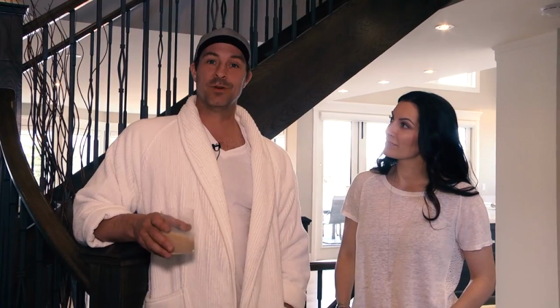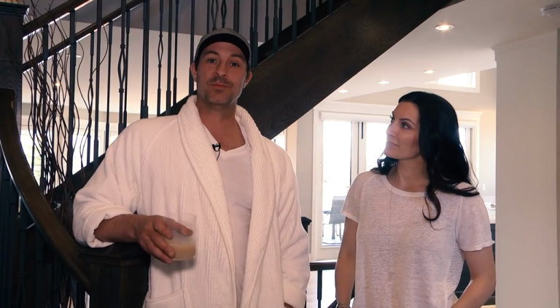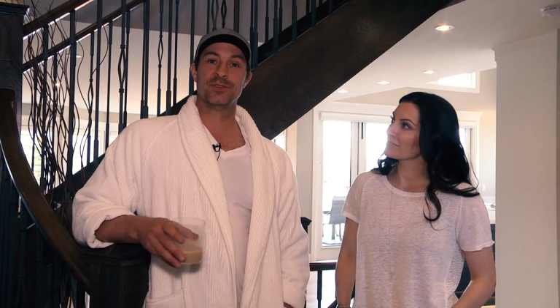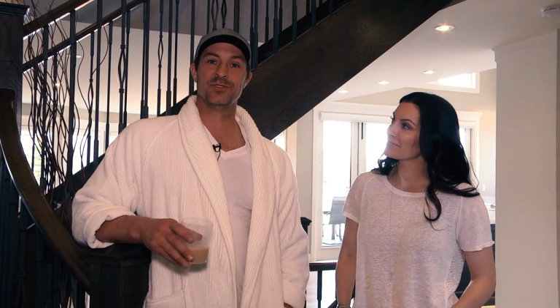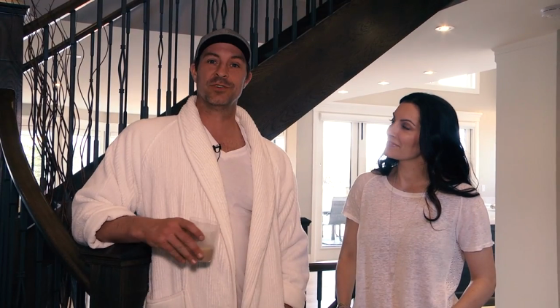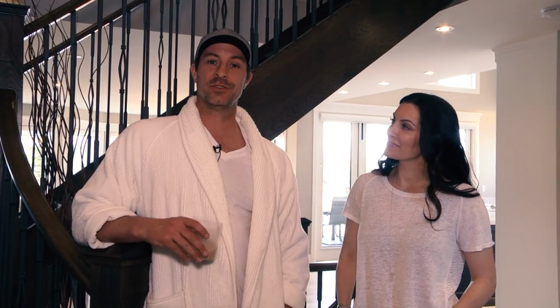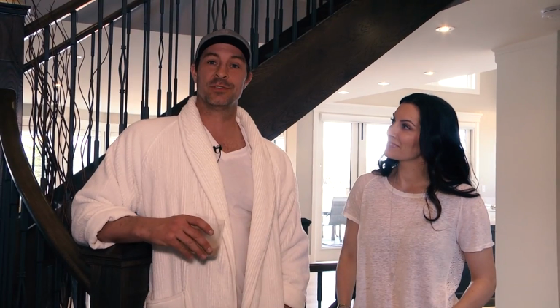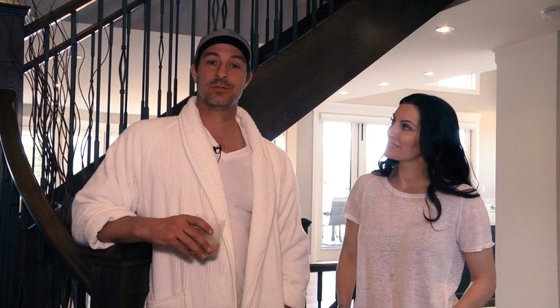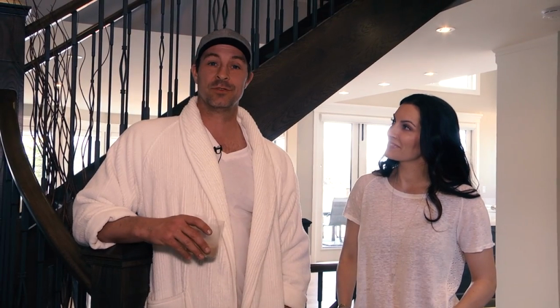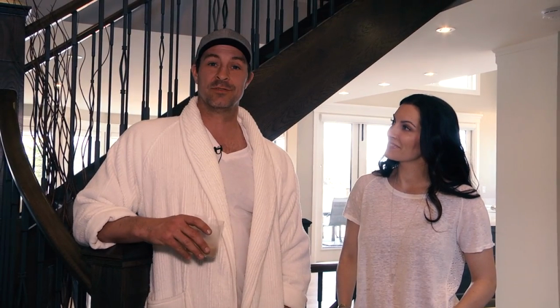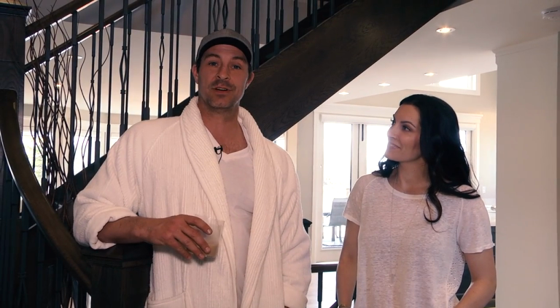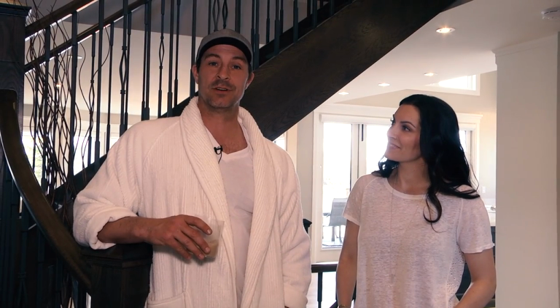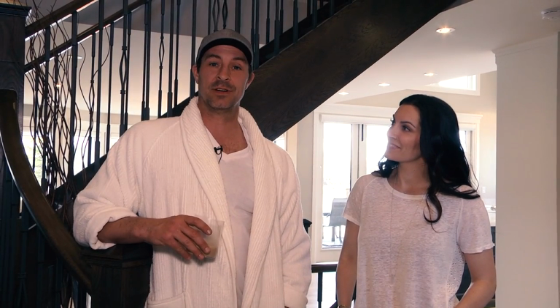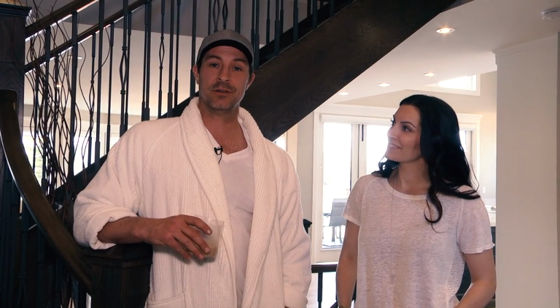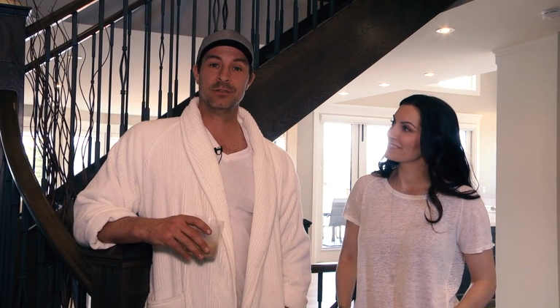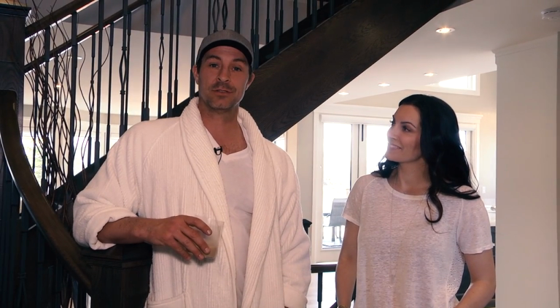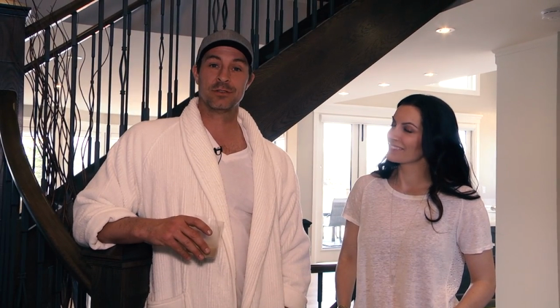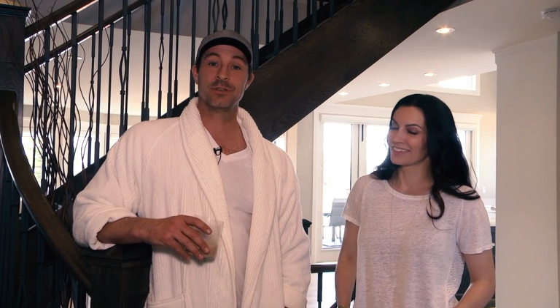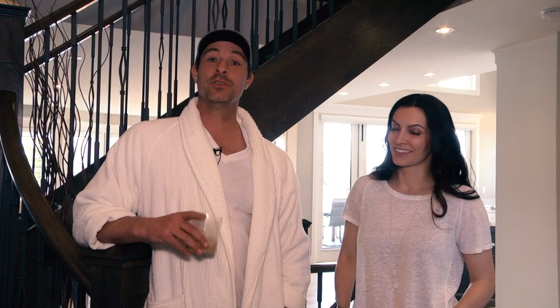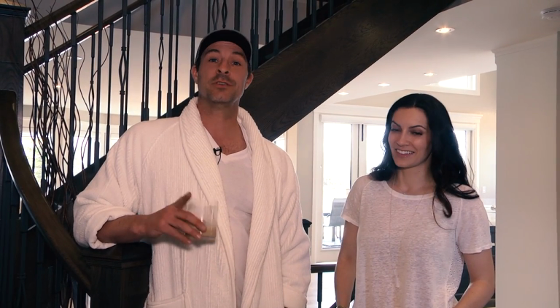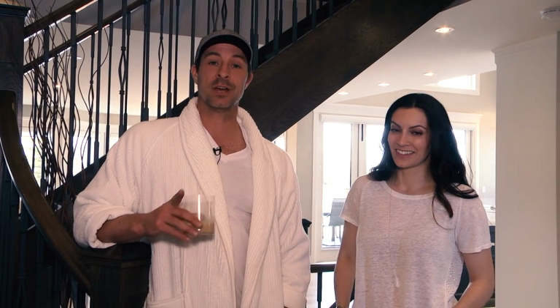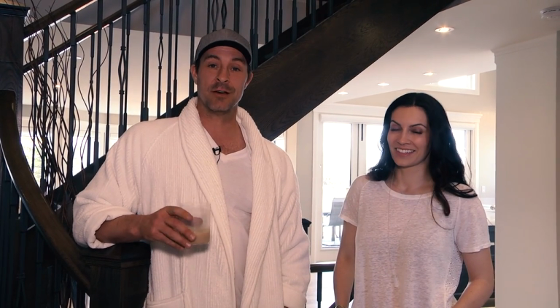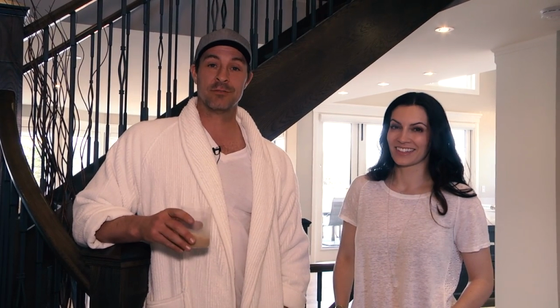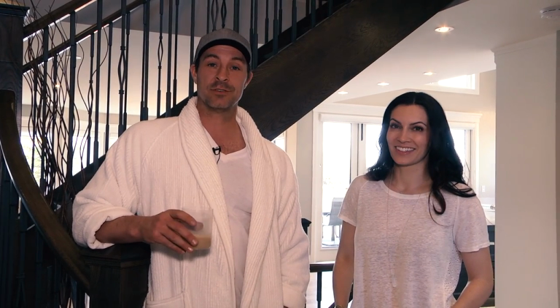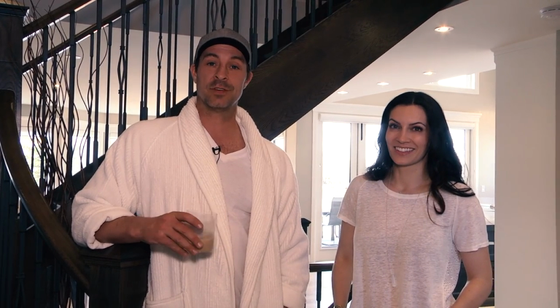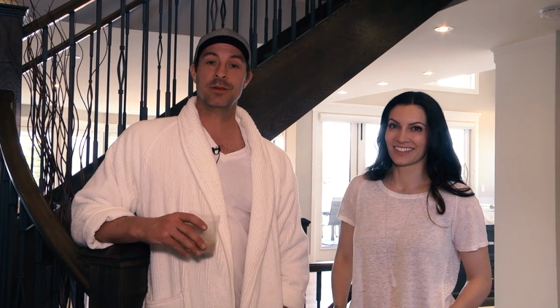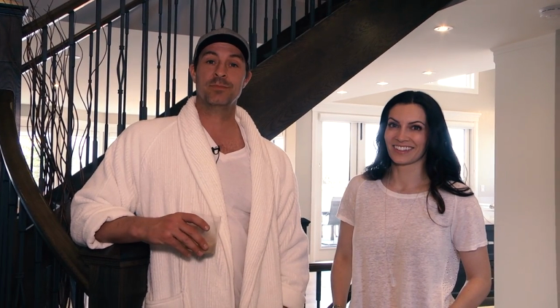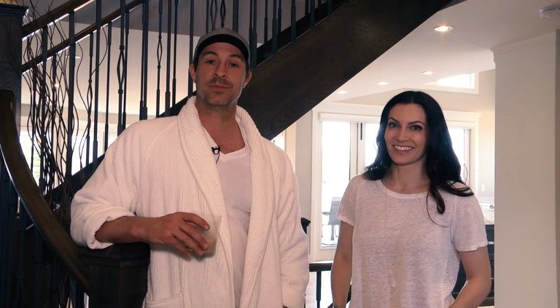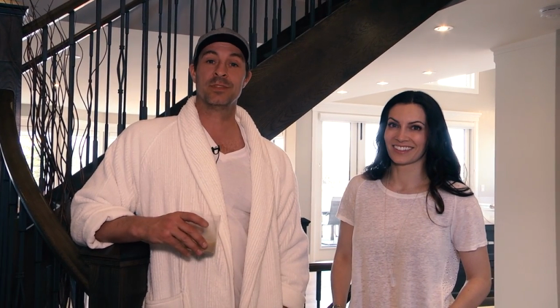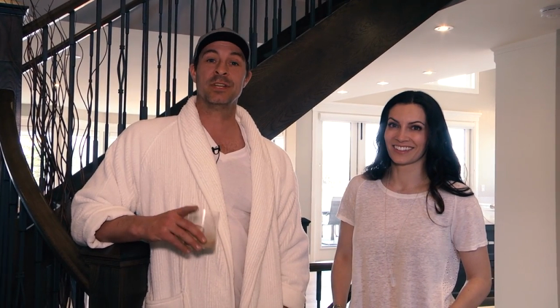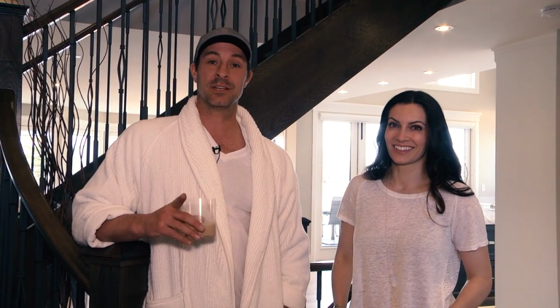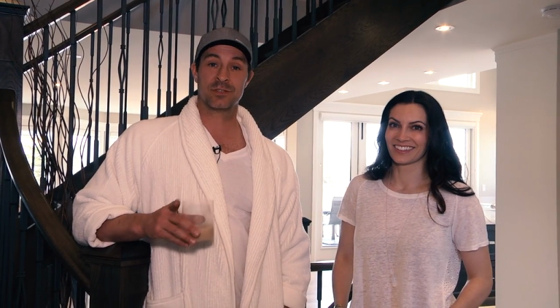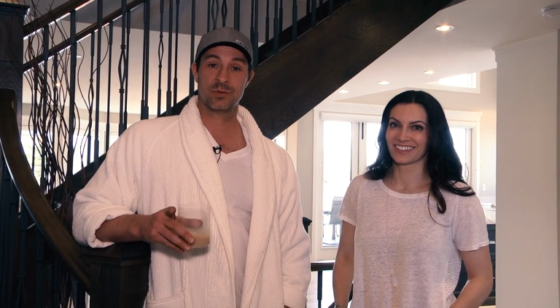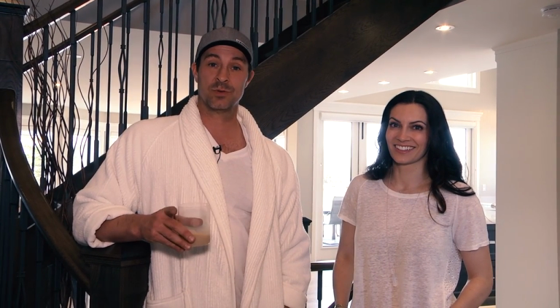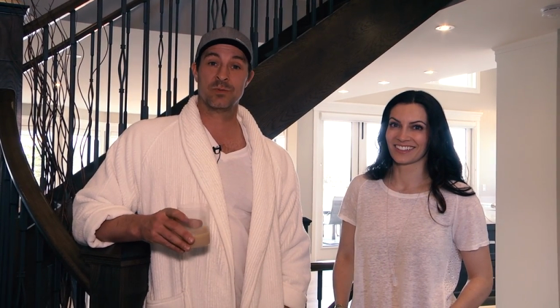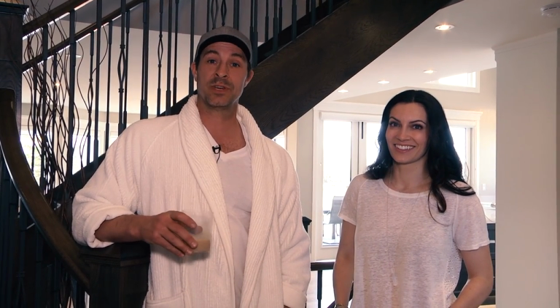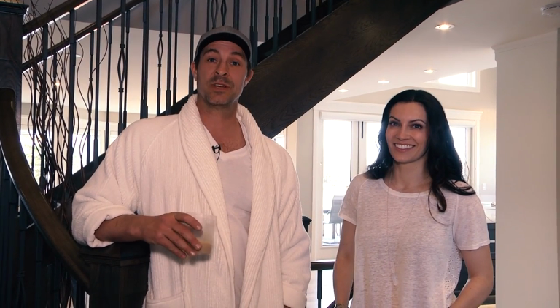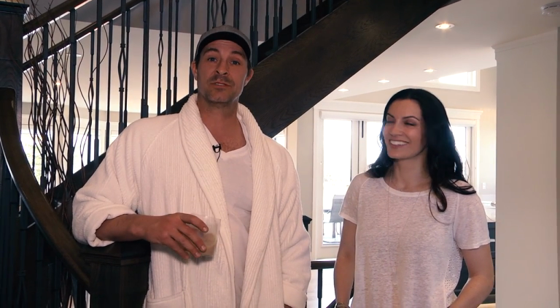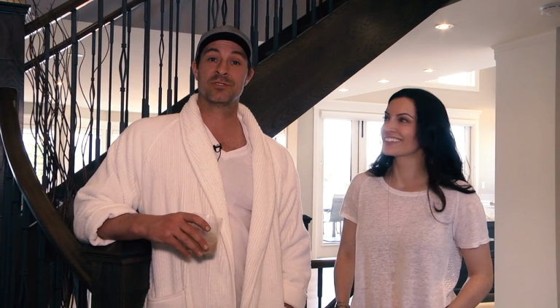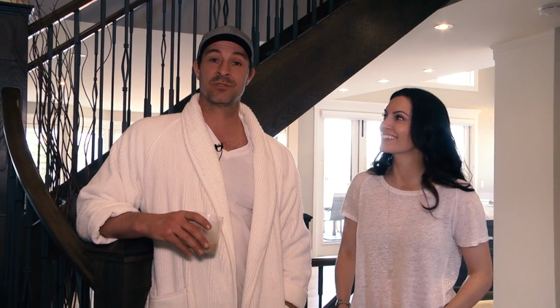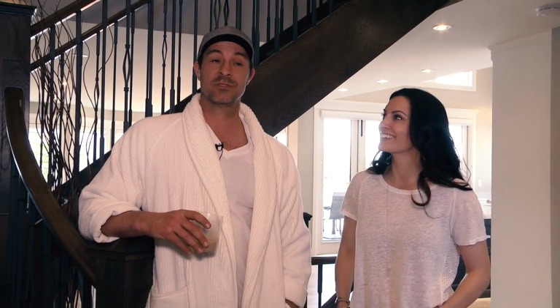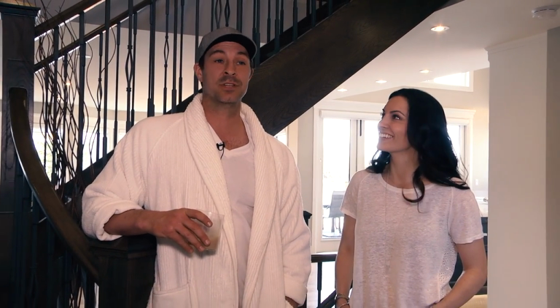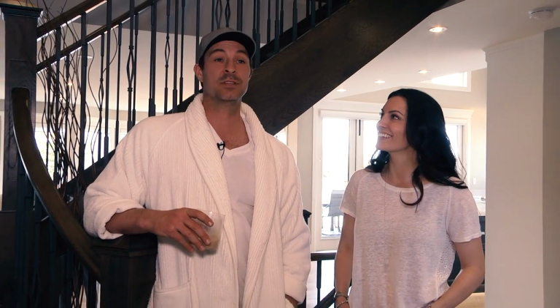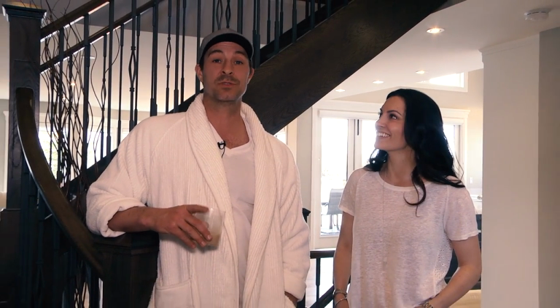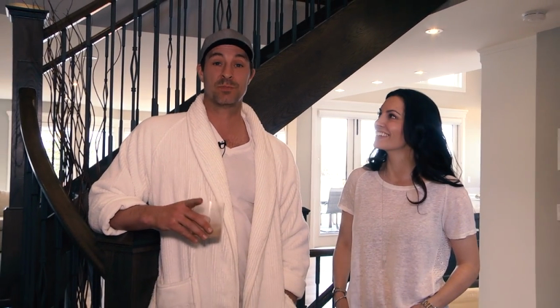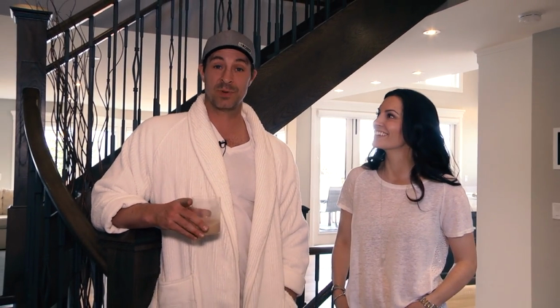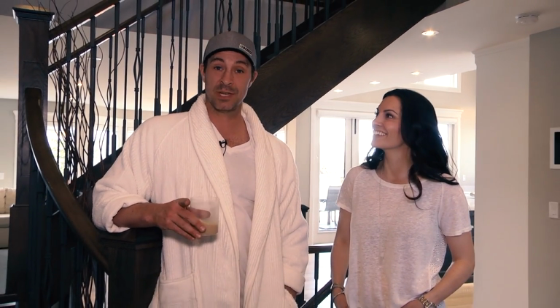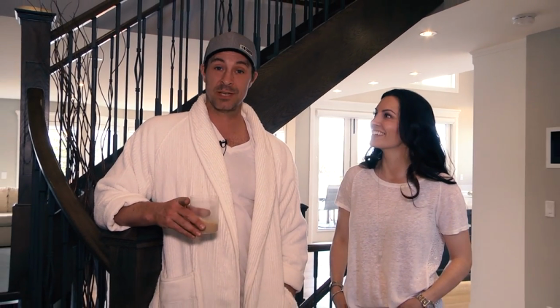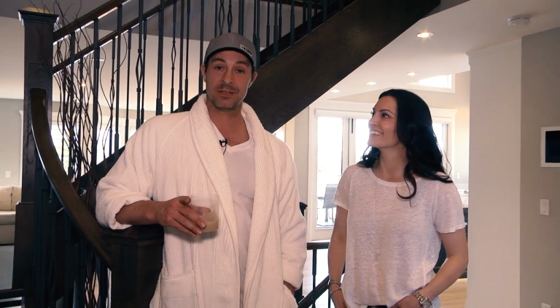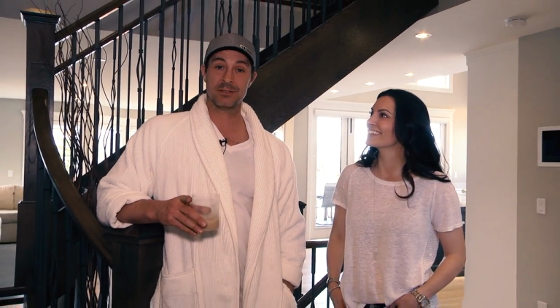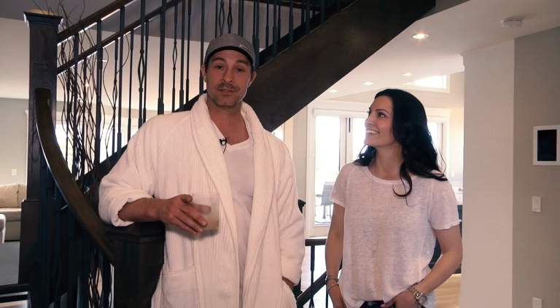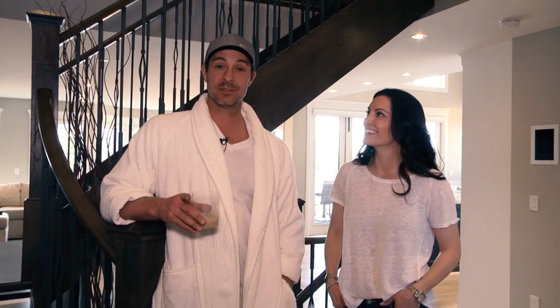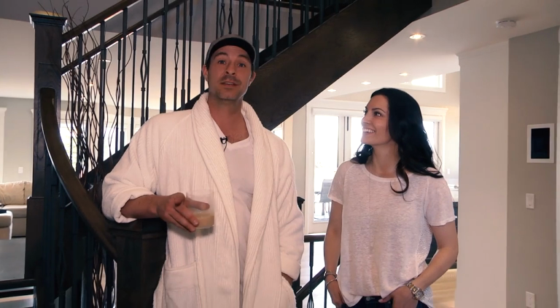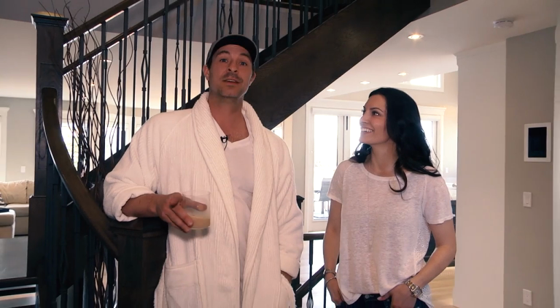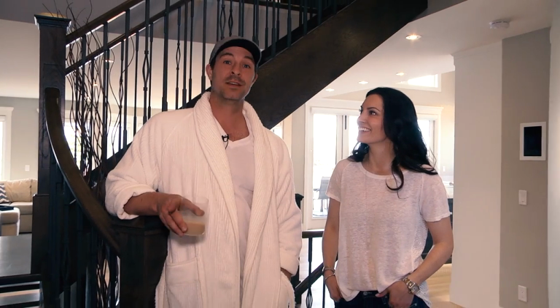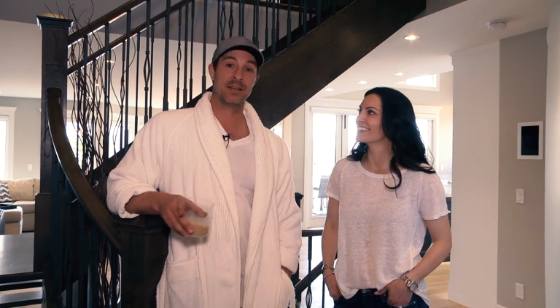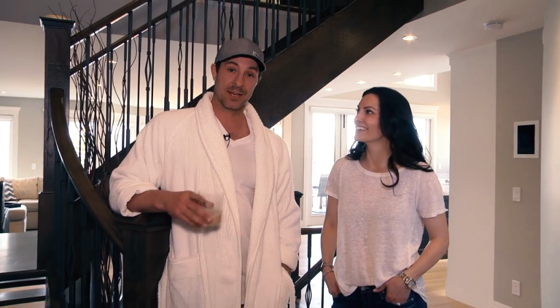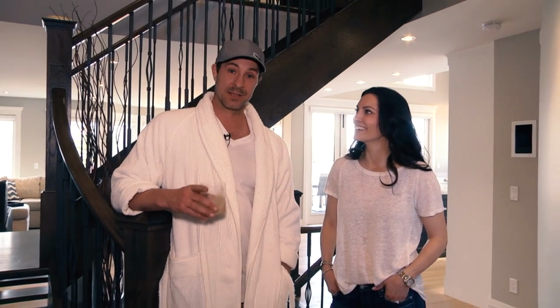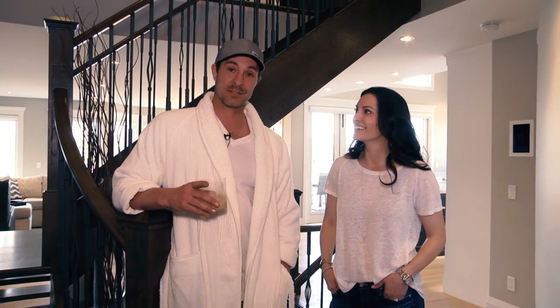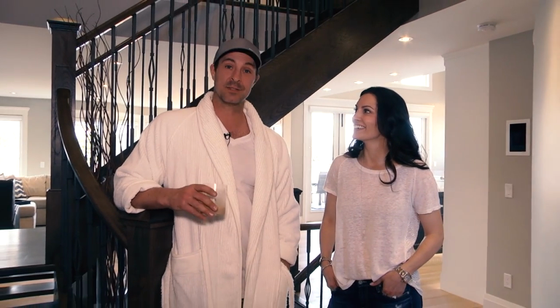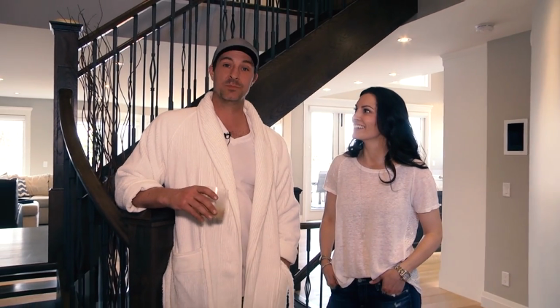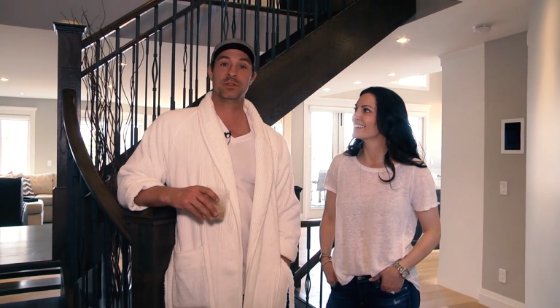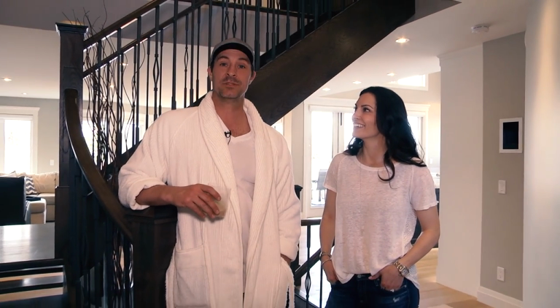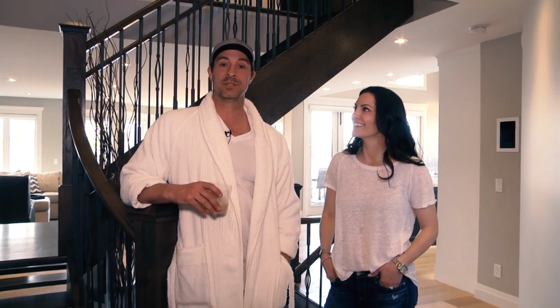I hope you enjoyed the tour of our house — your time's up. The next tour begins shortly, so please exit the building.